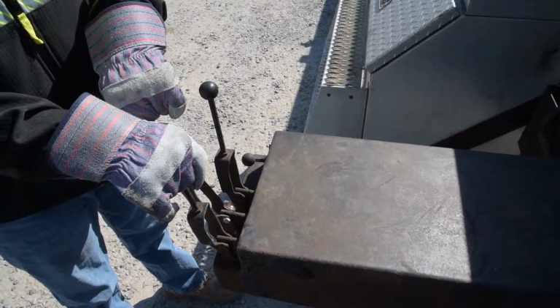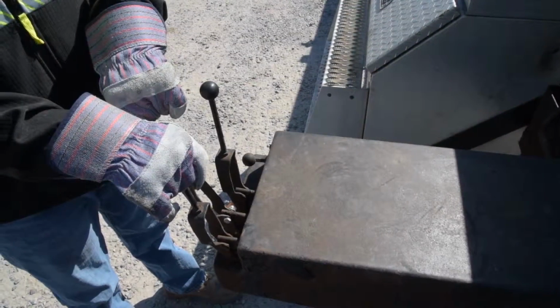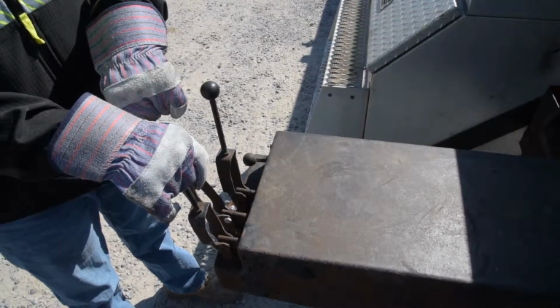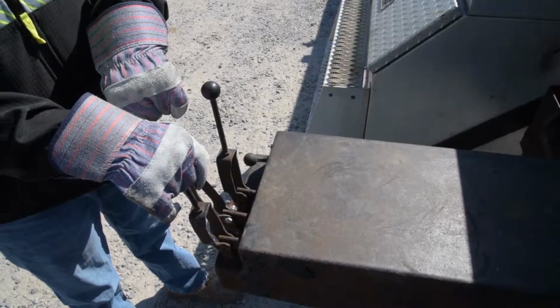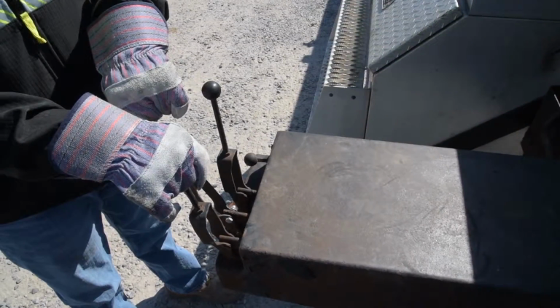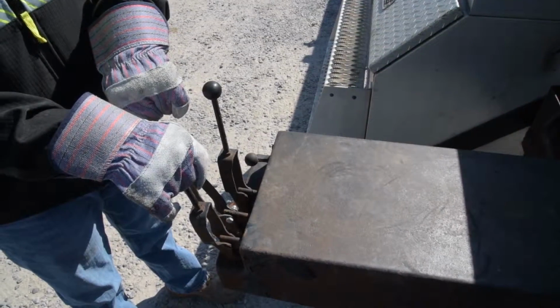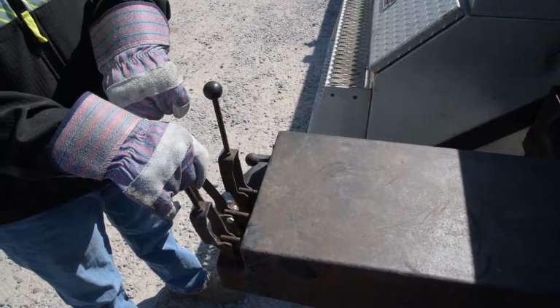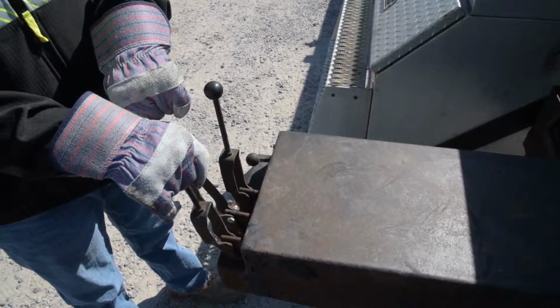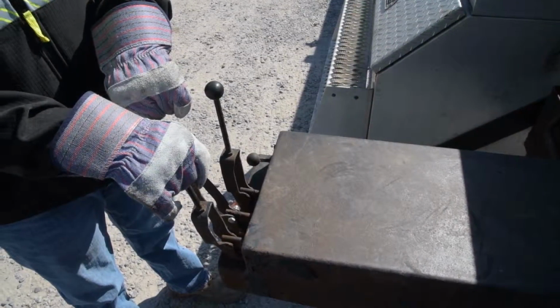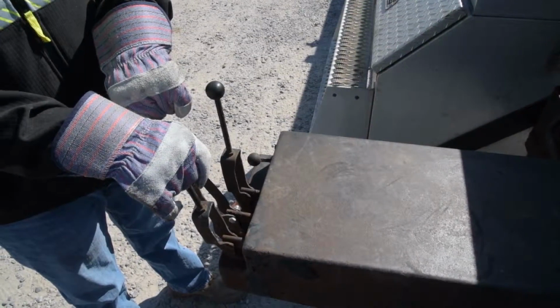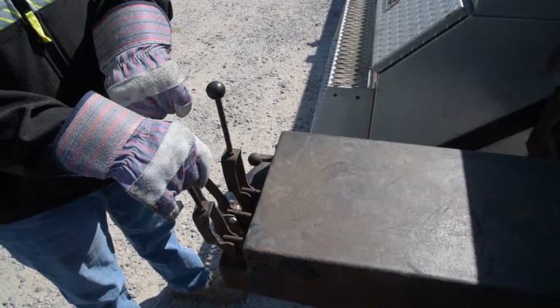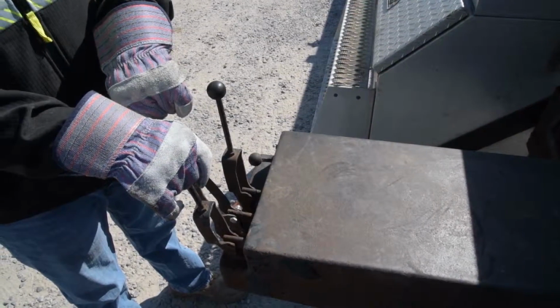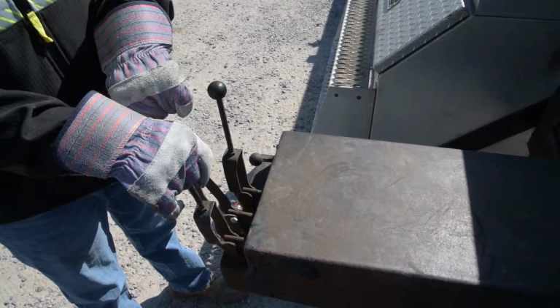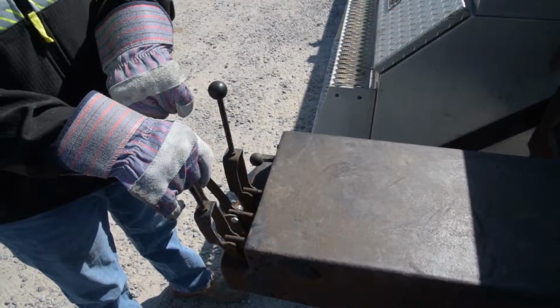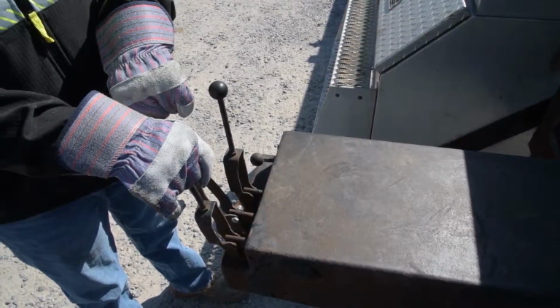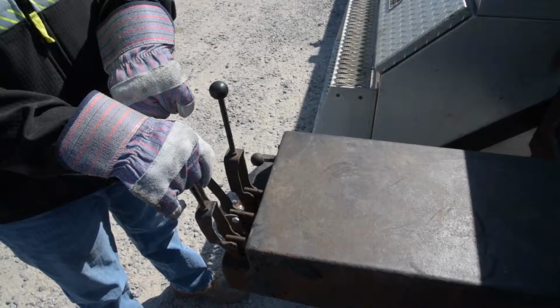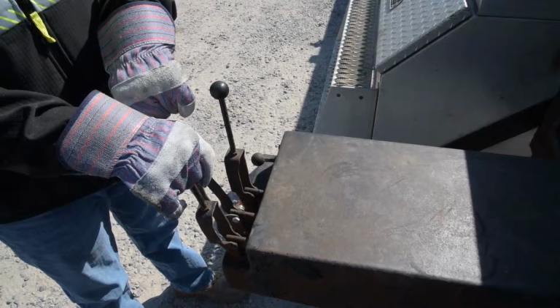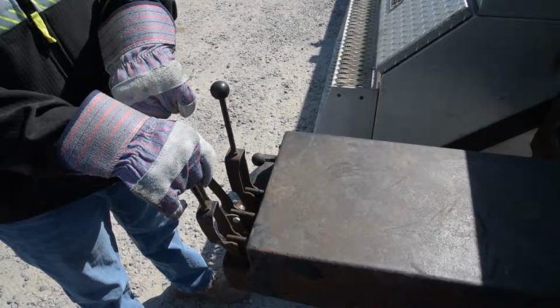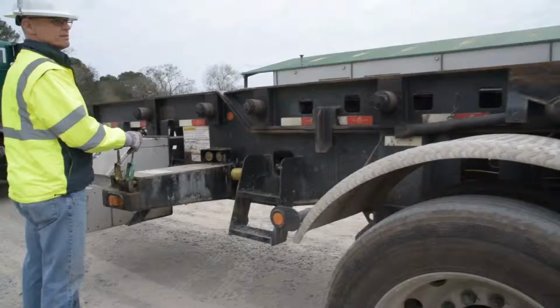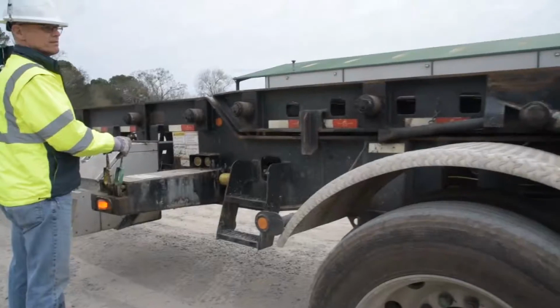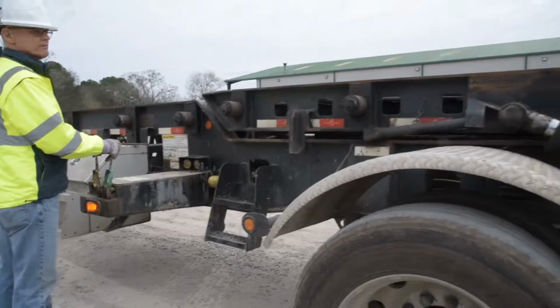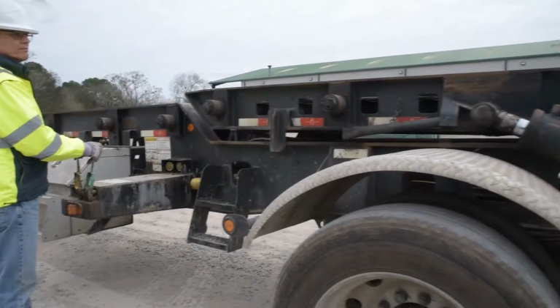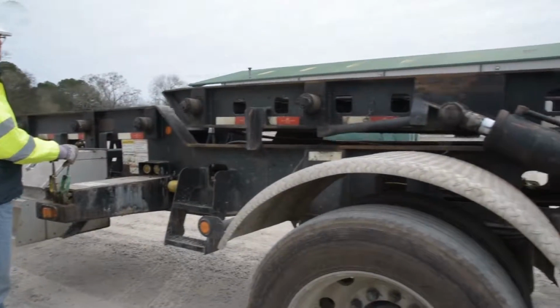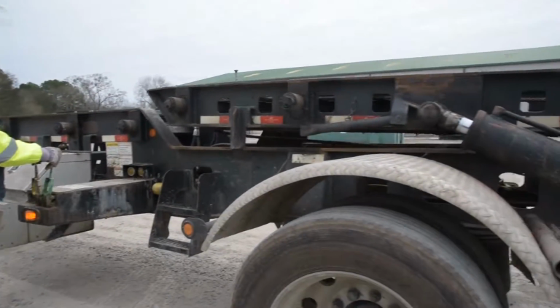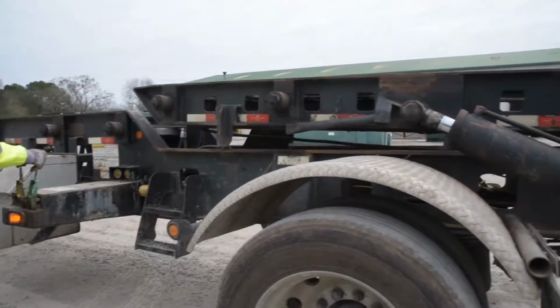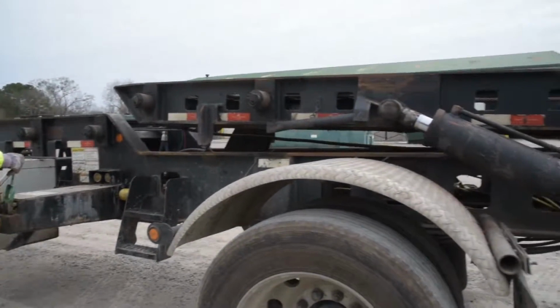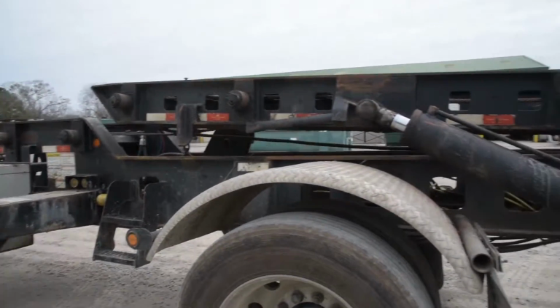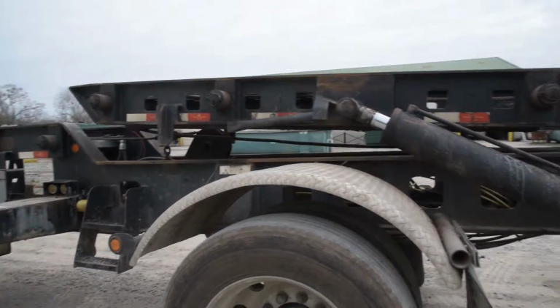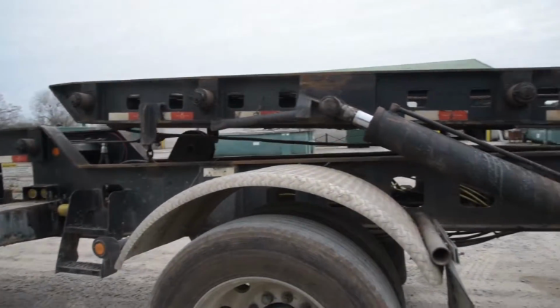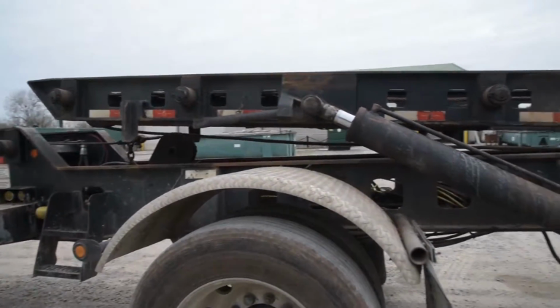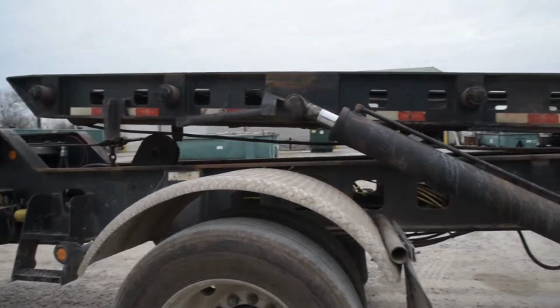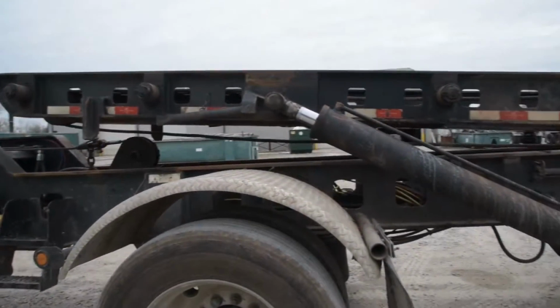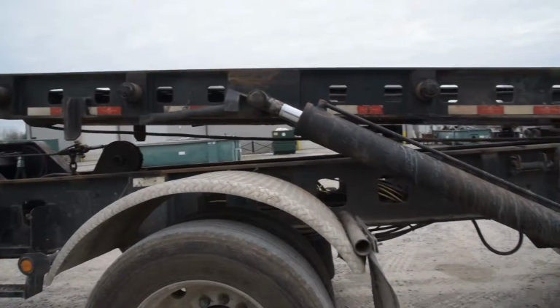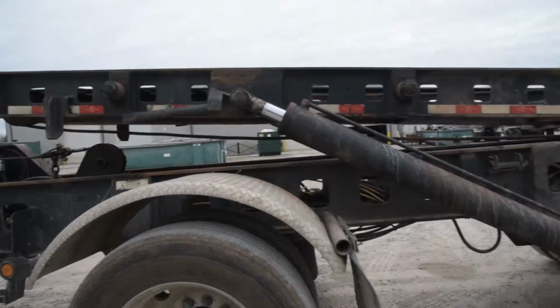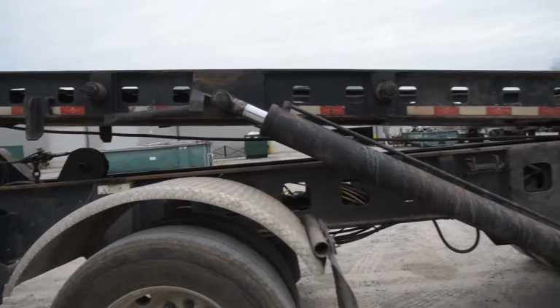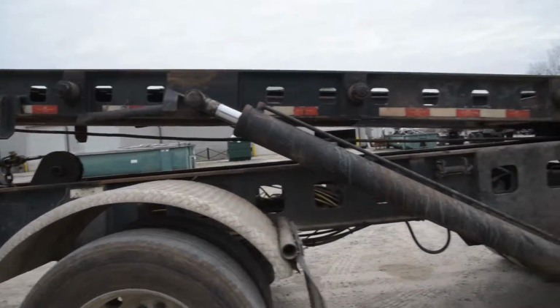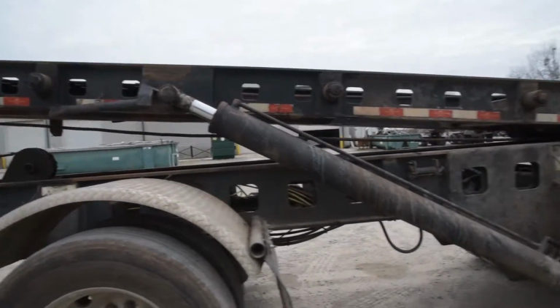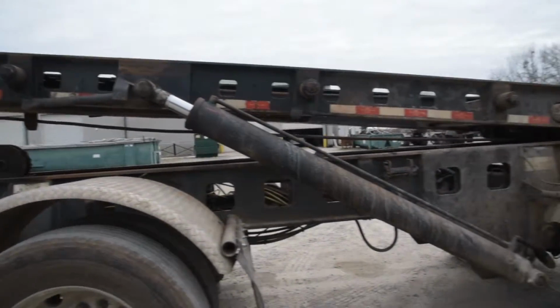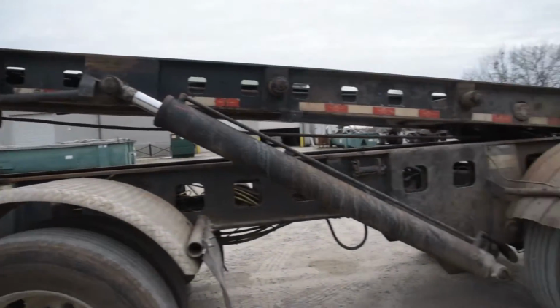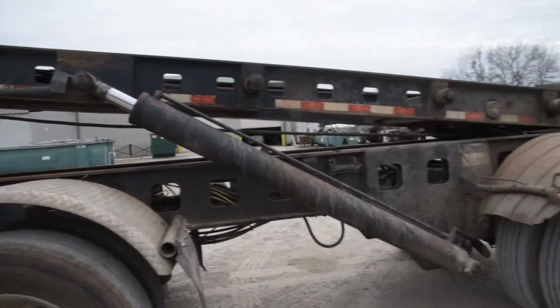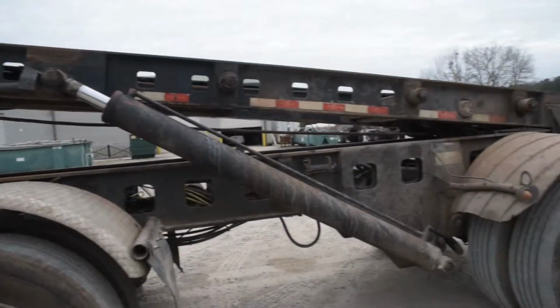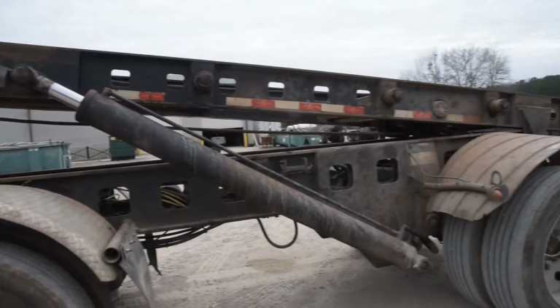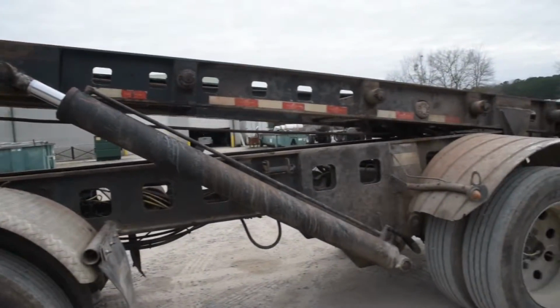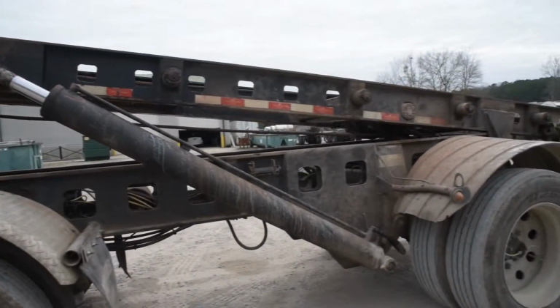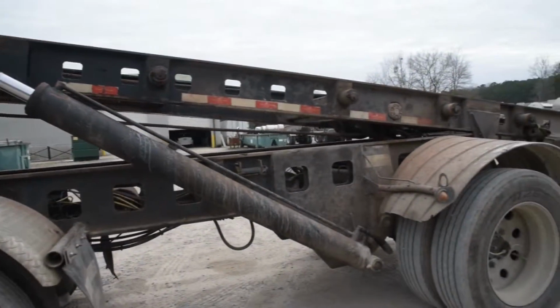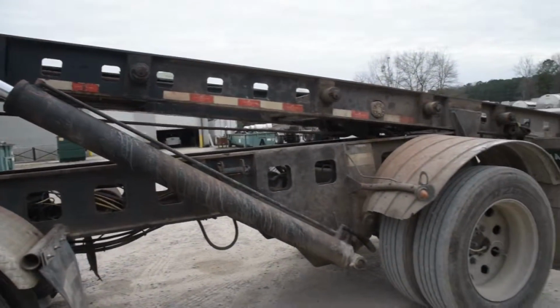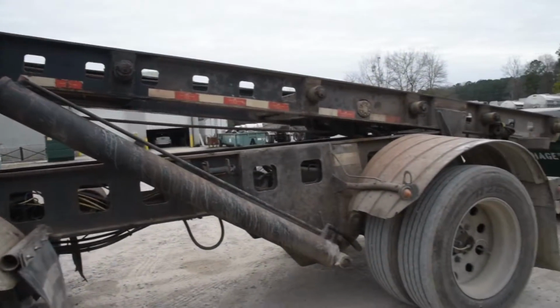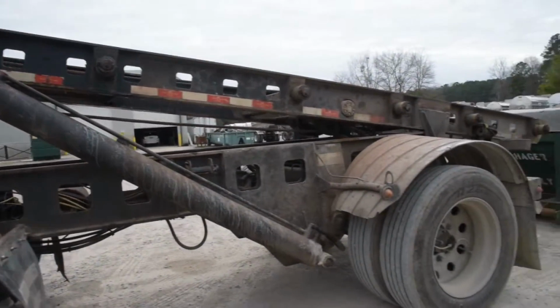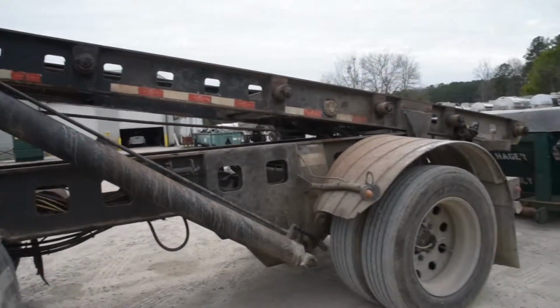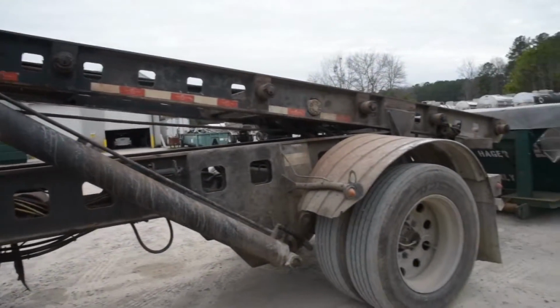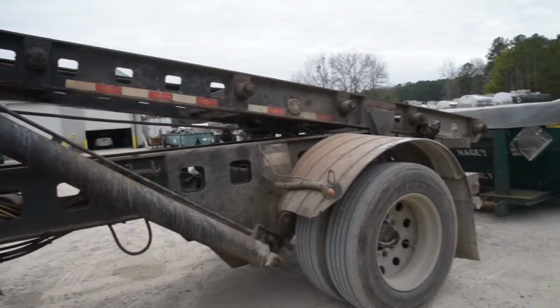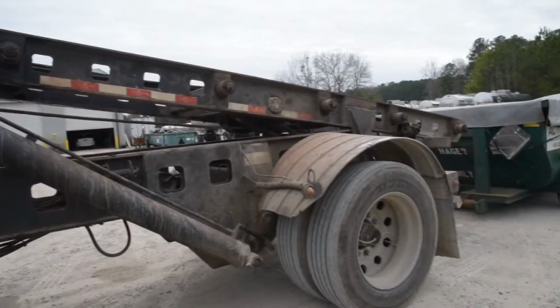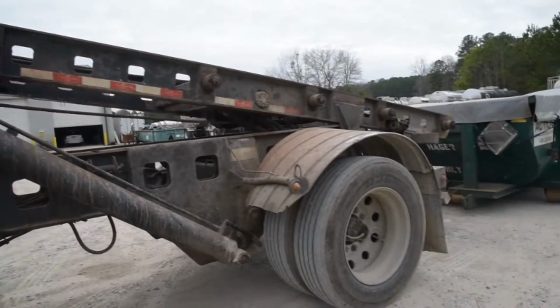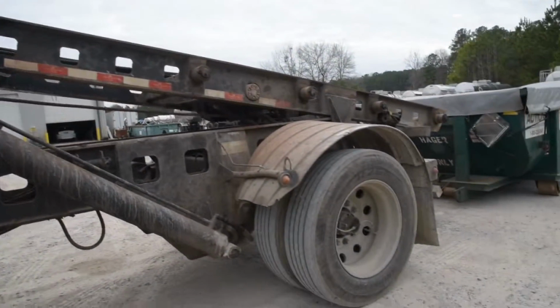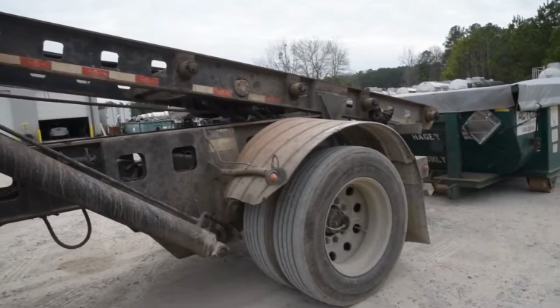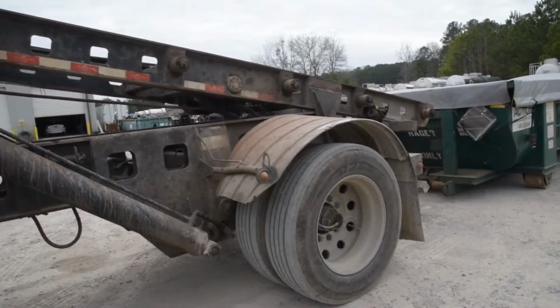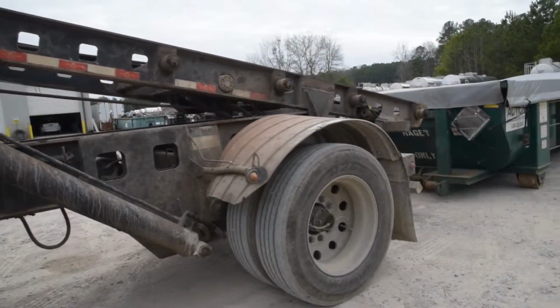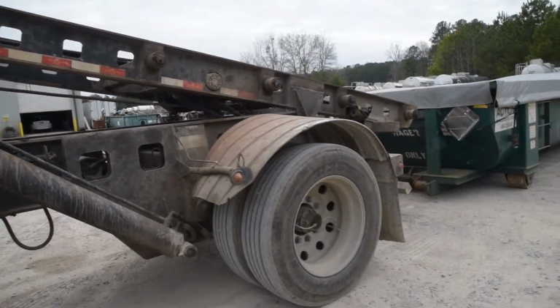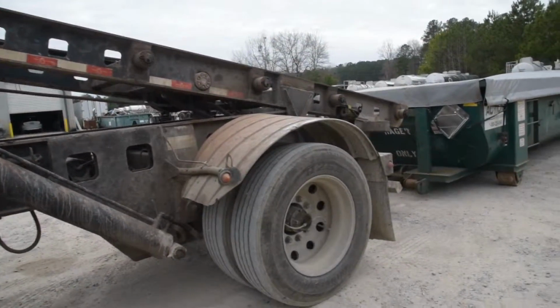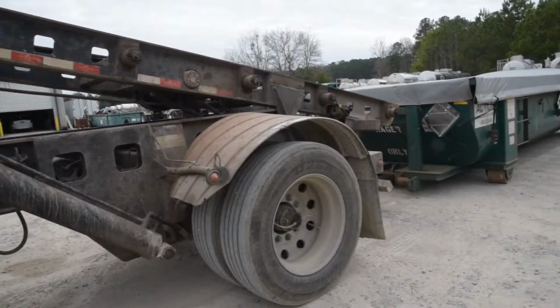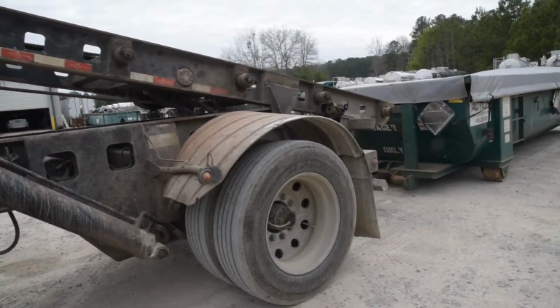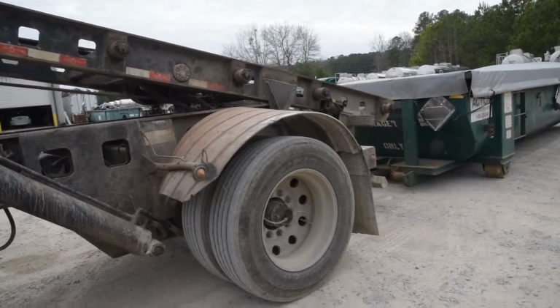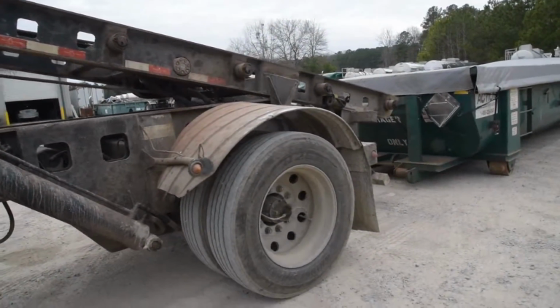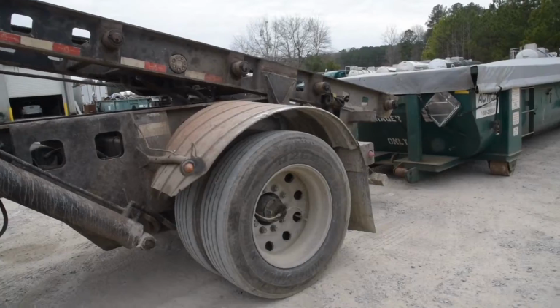Once the task has been completed, using the valve controls, lower the rails until they are touching the ground.